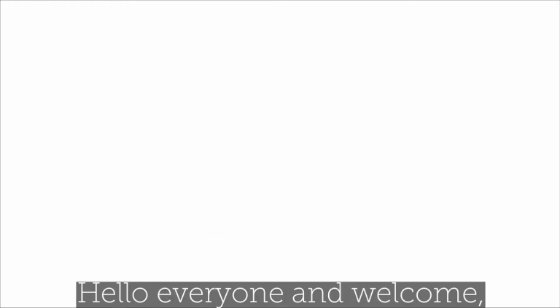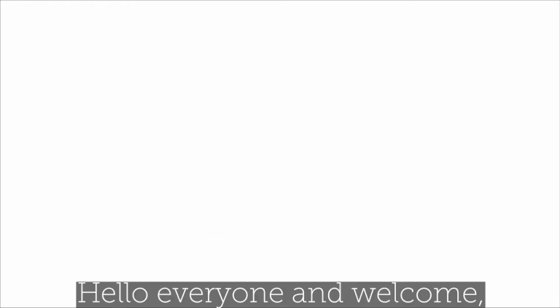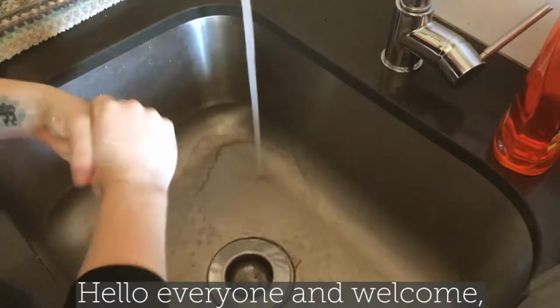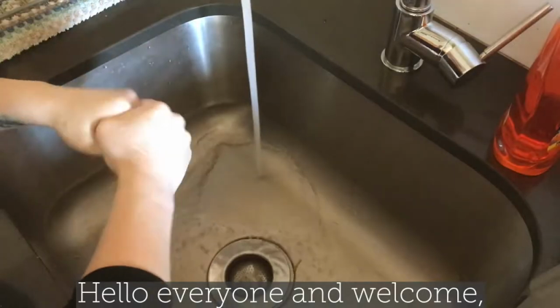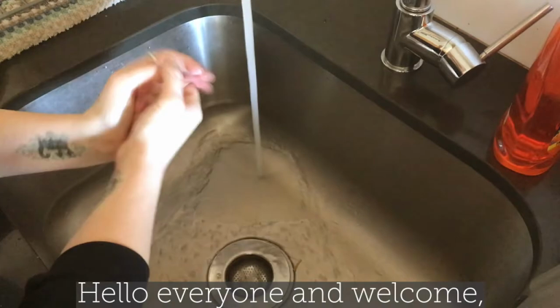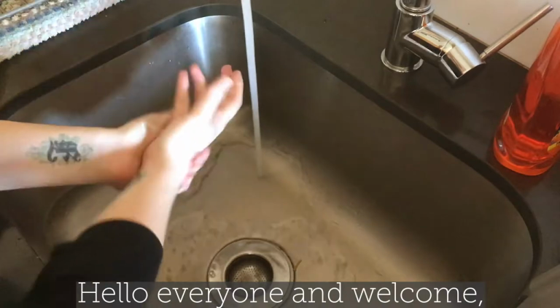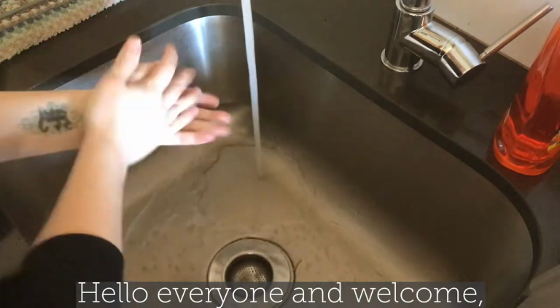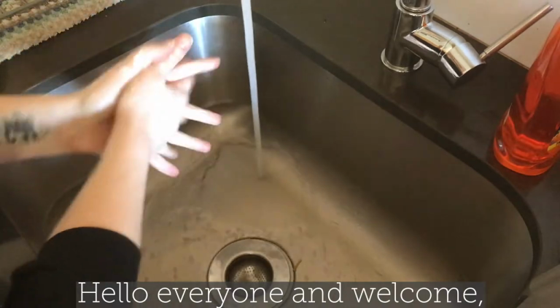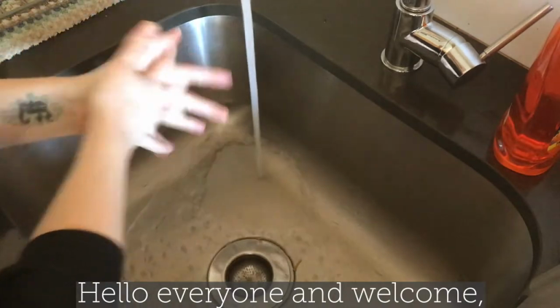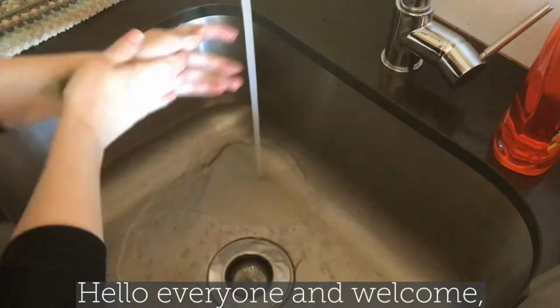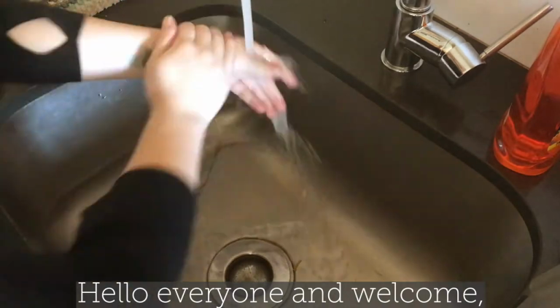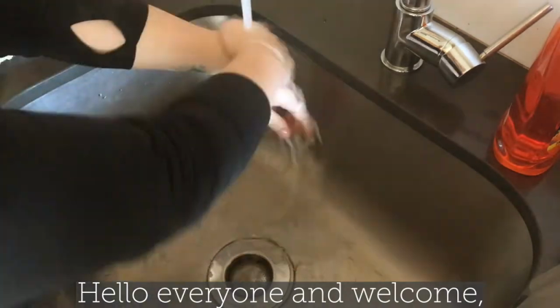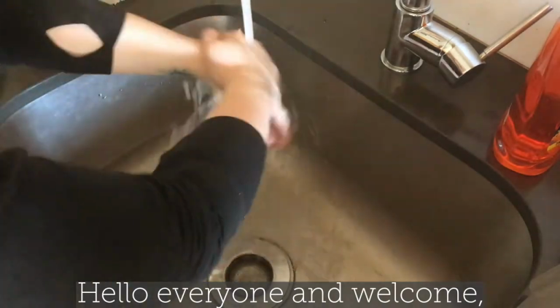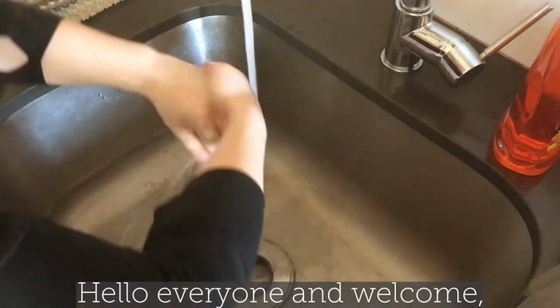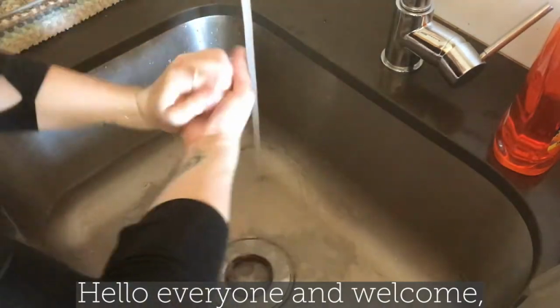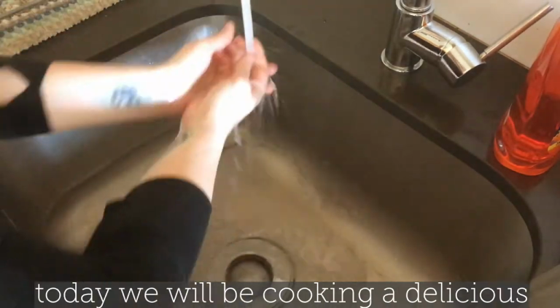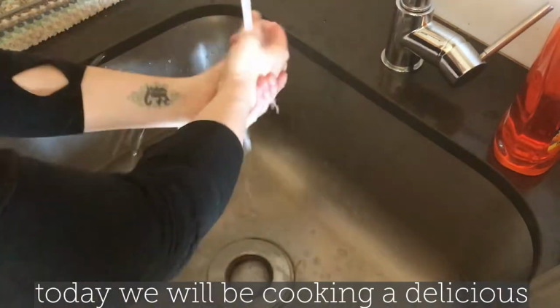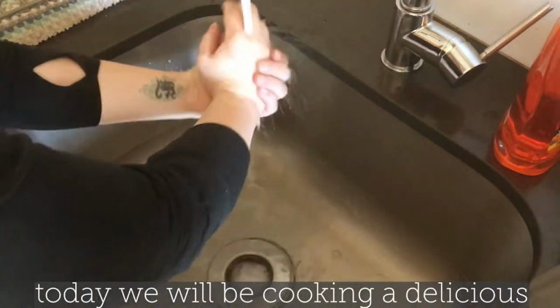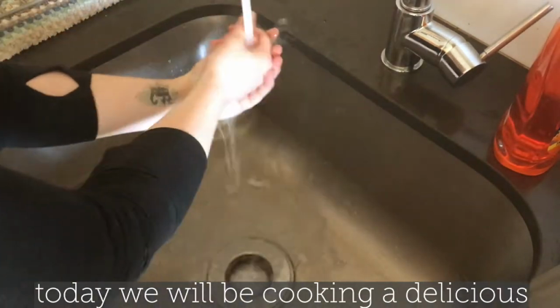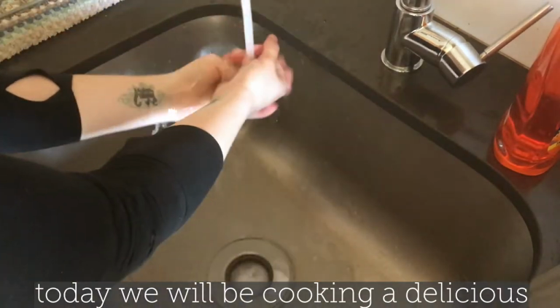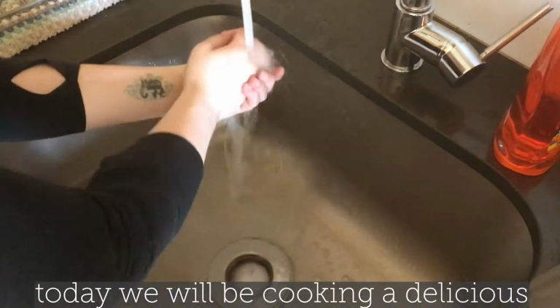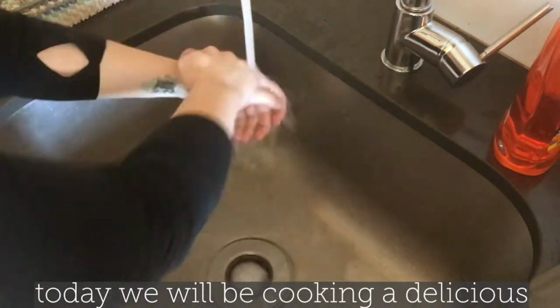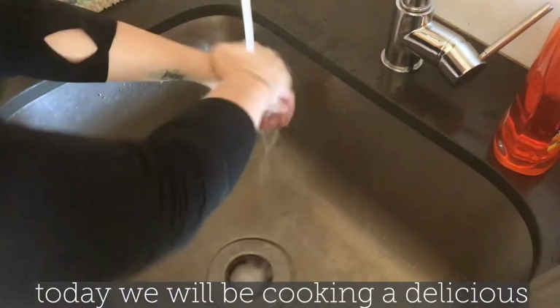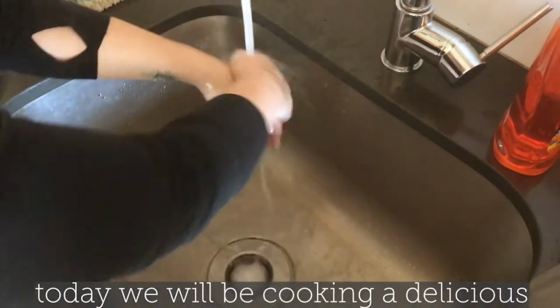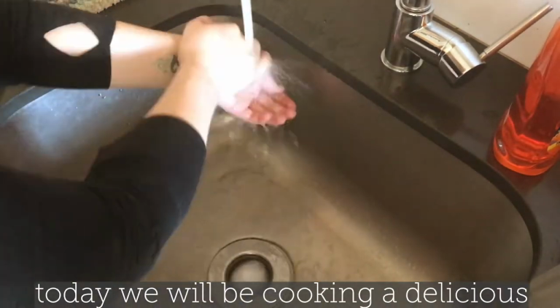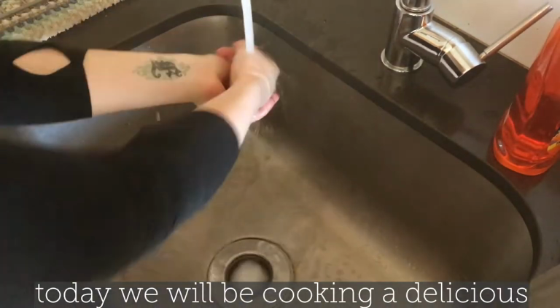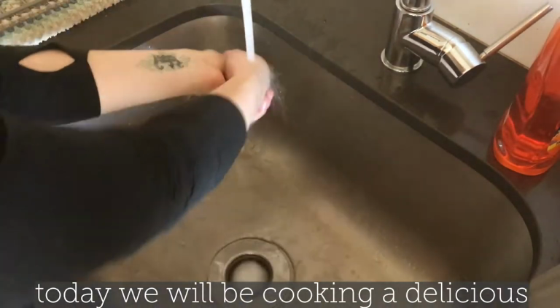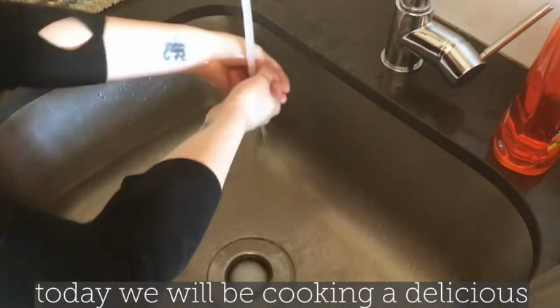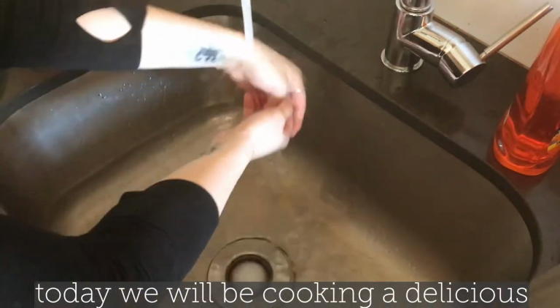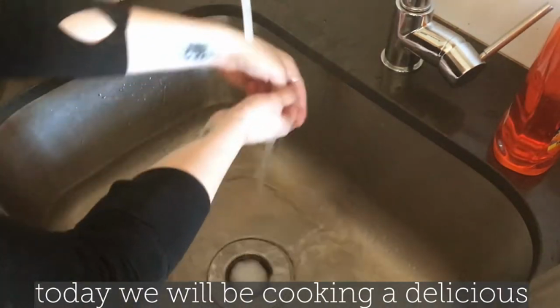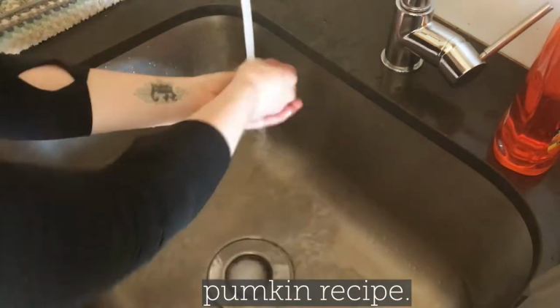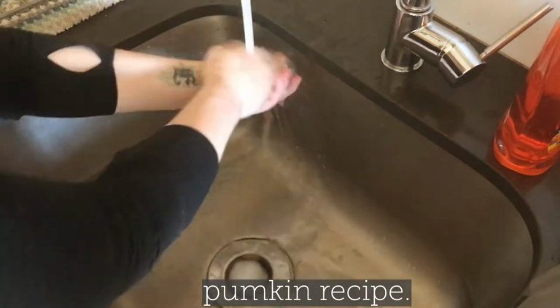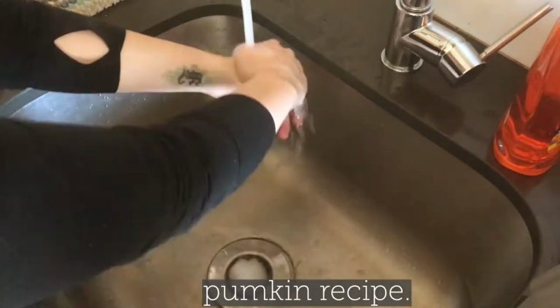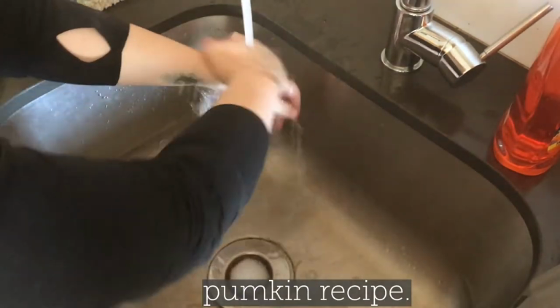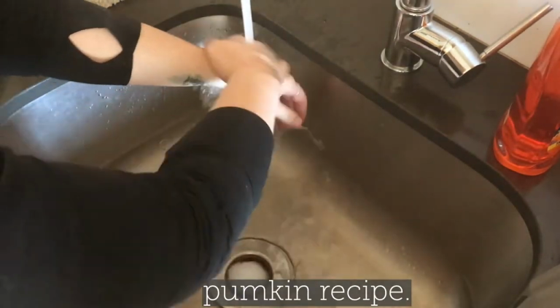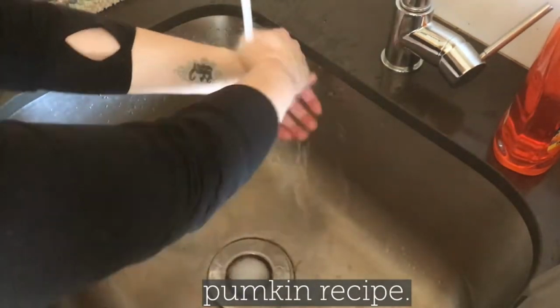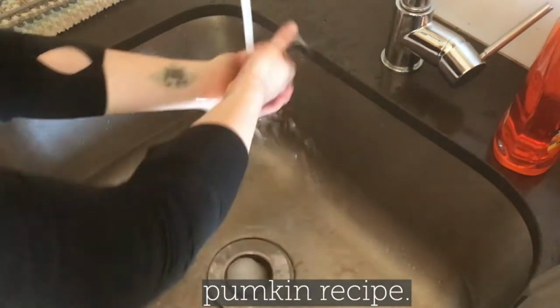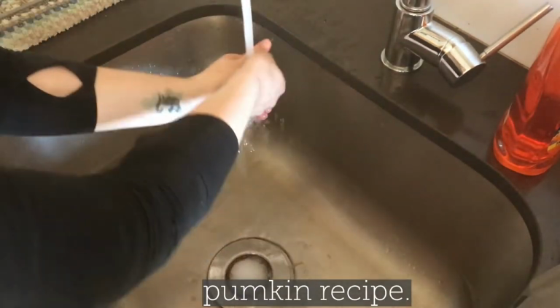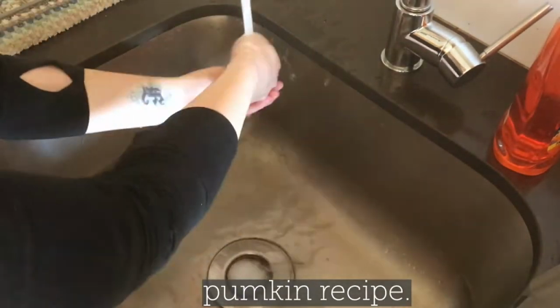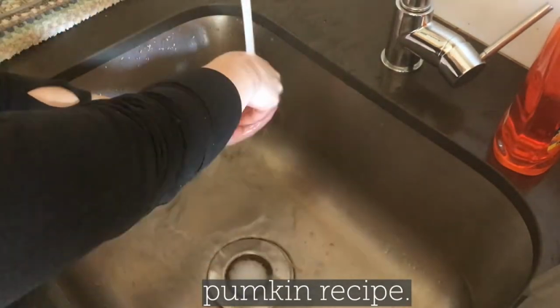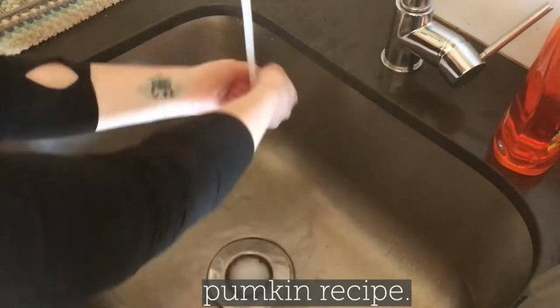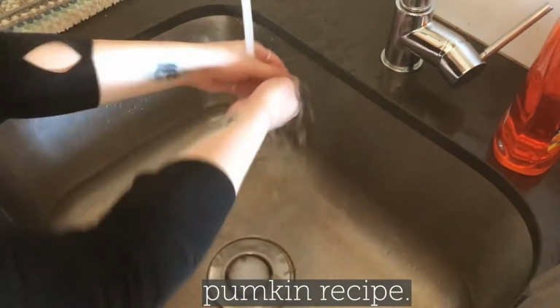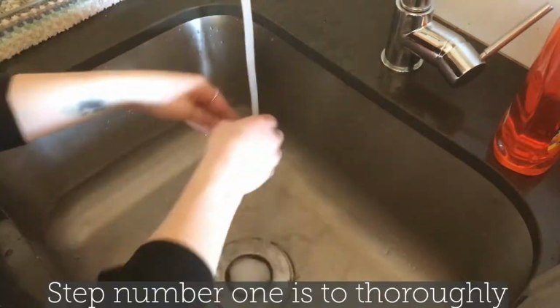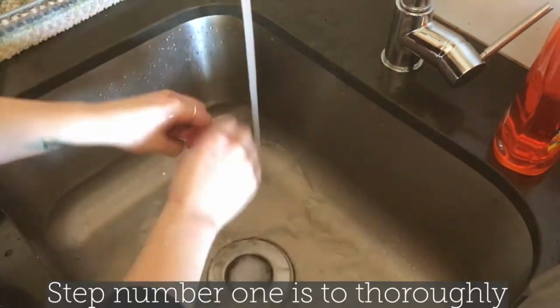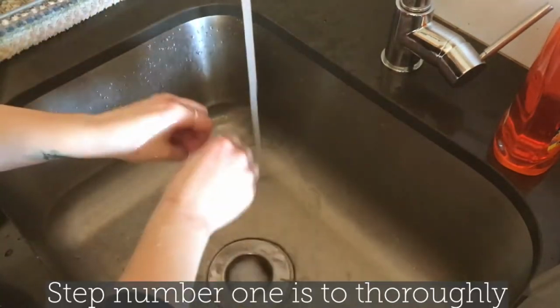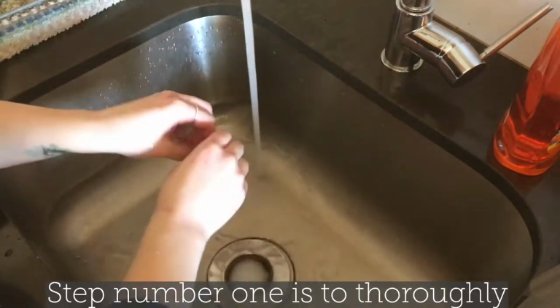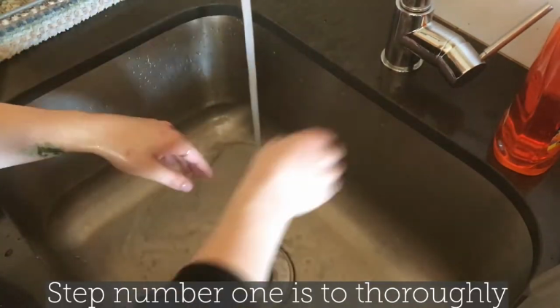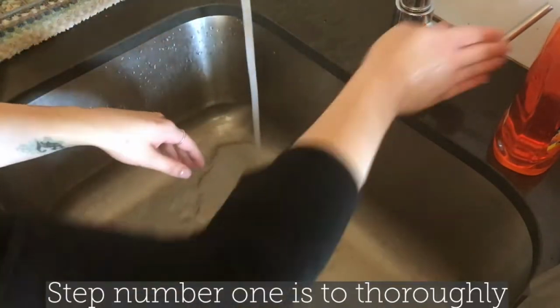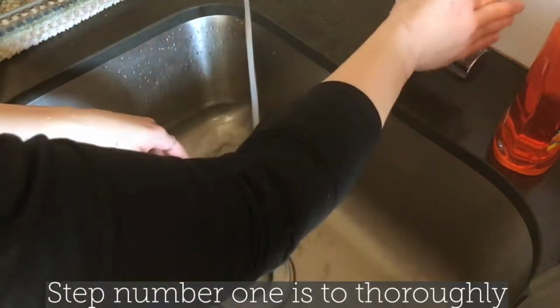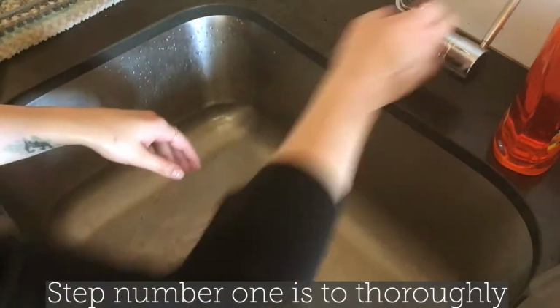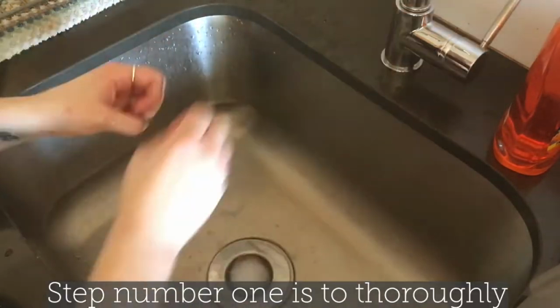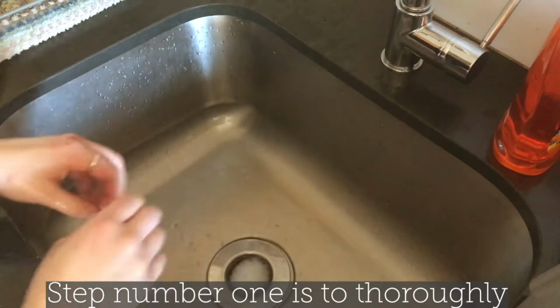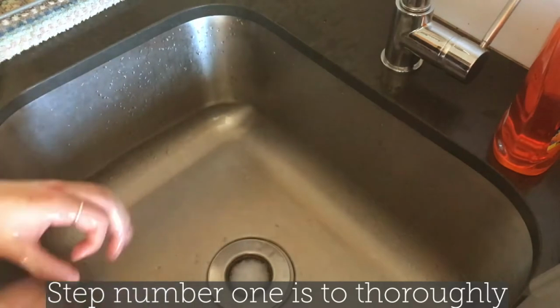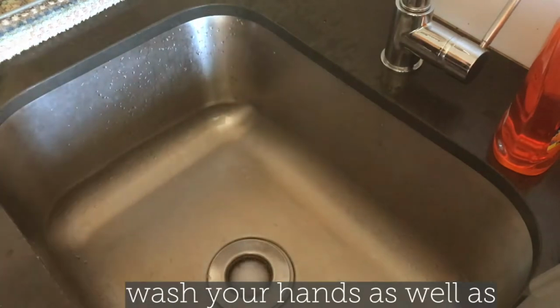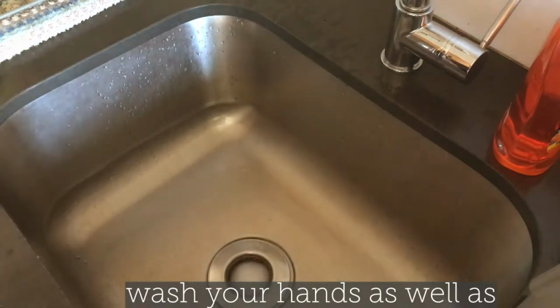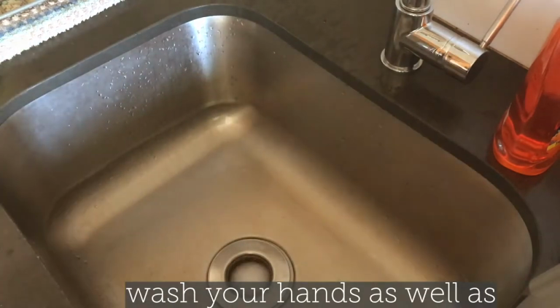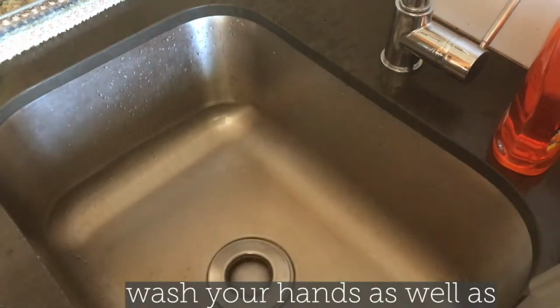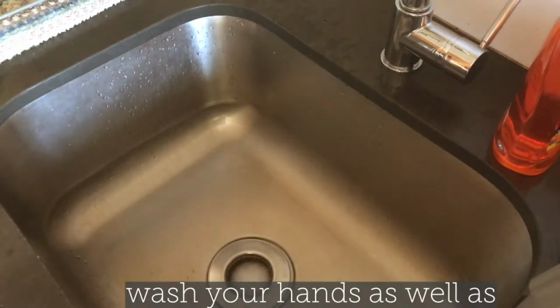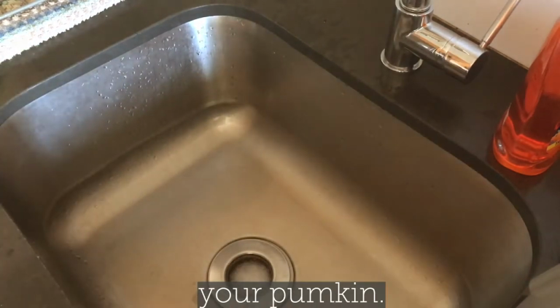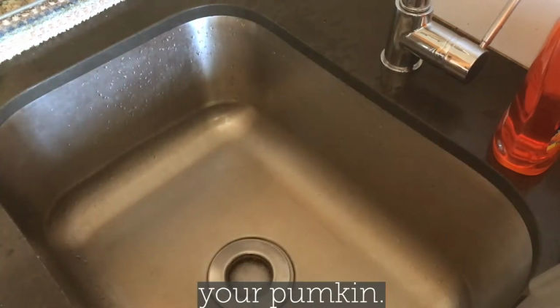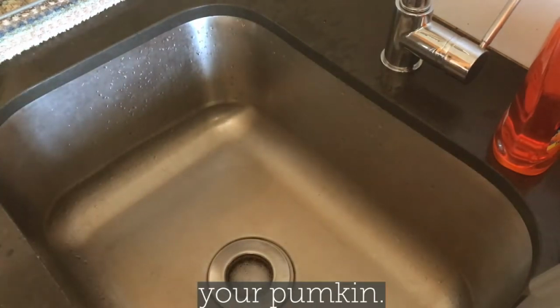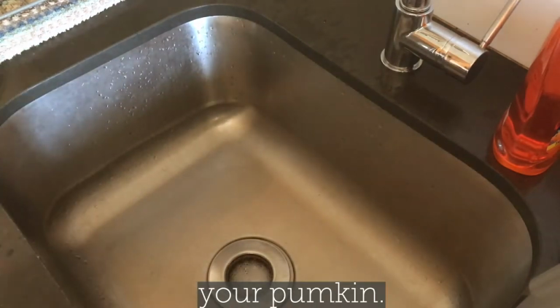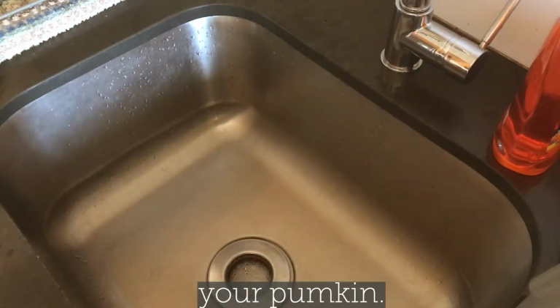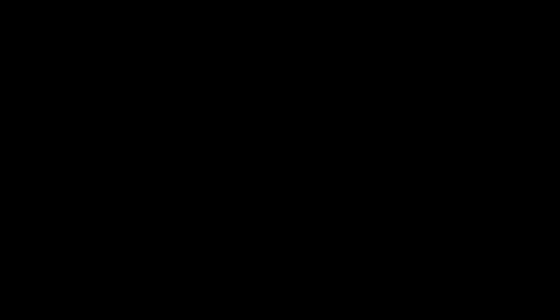Hello everyone and welcome. Today we will be cooking a delicious pumpkin recipe. Step number one is to thoroughly wash your hands as well as your pumpkin.